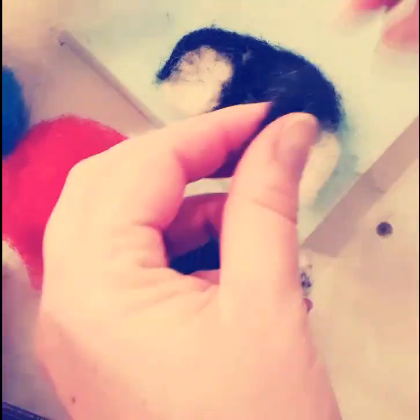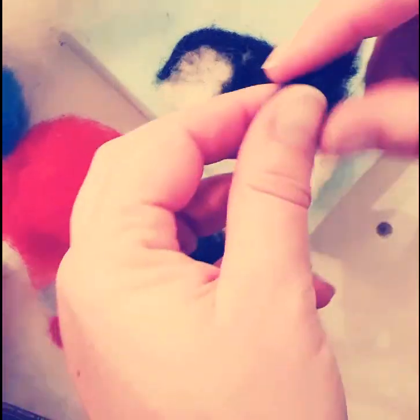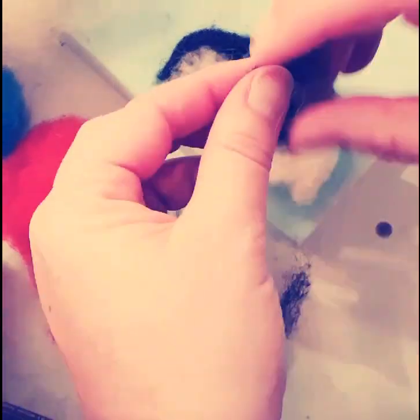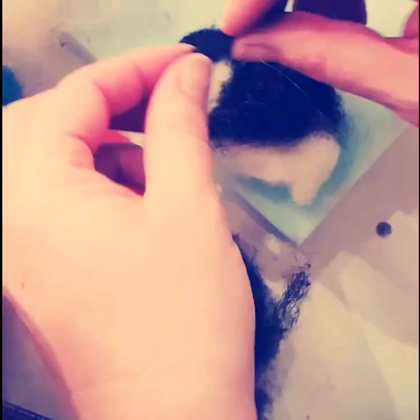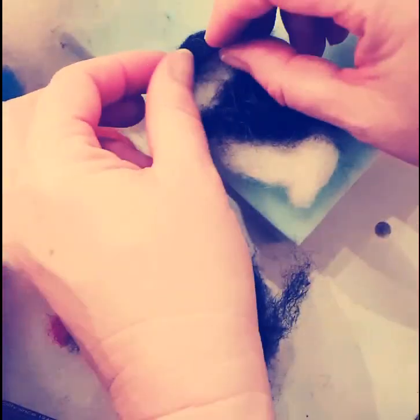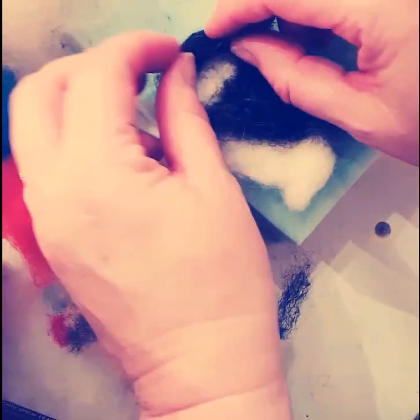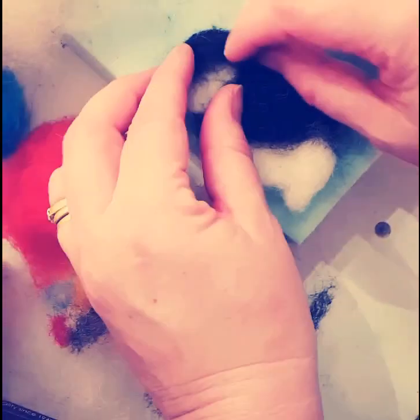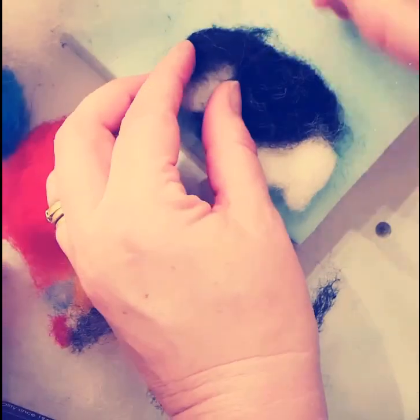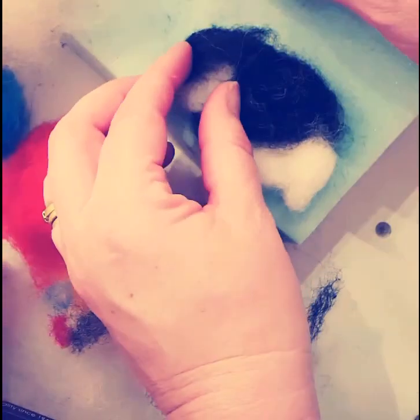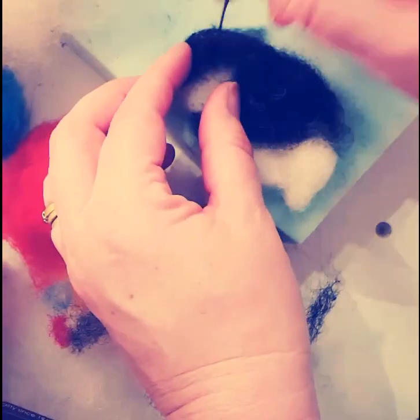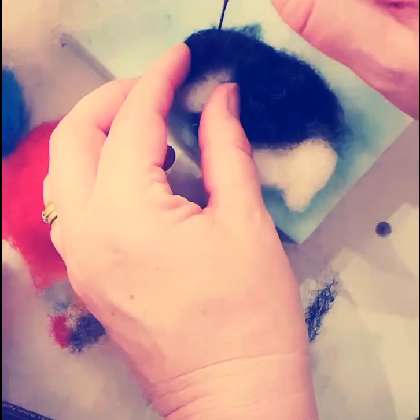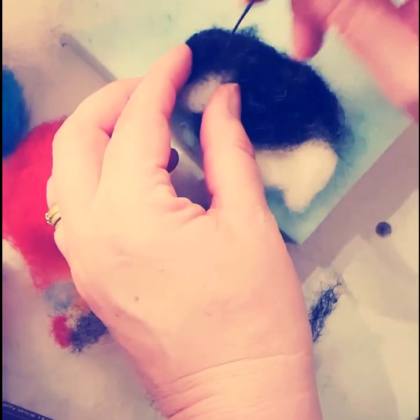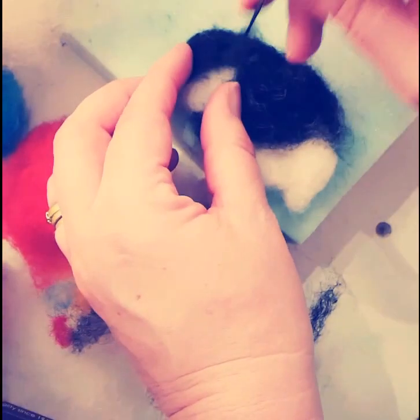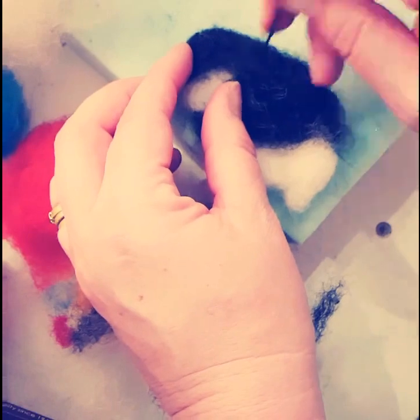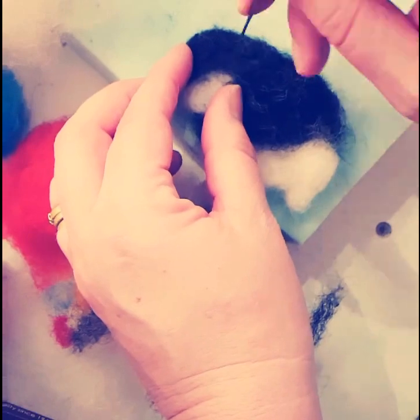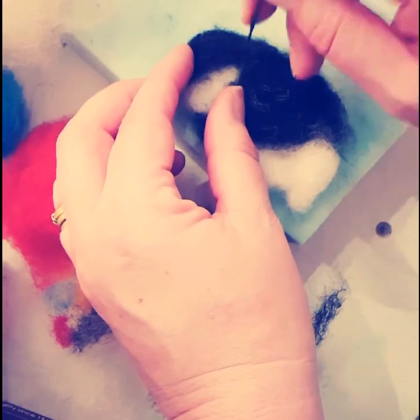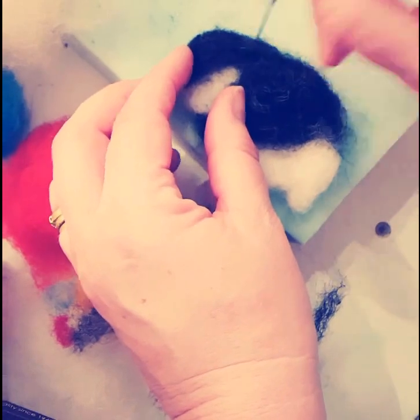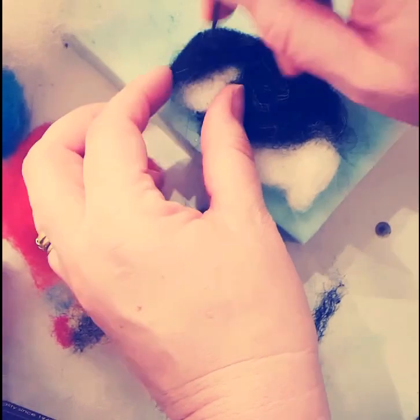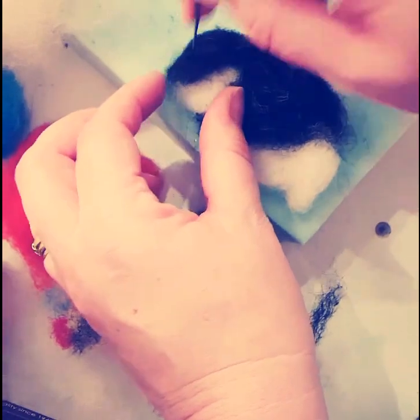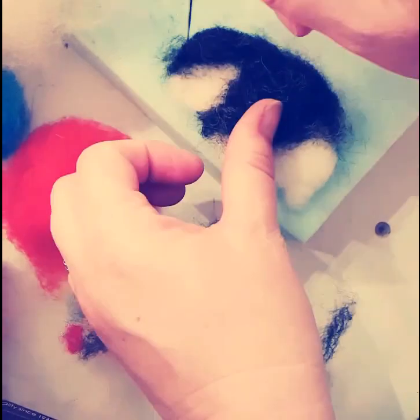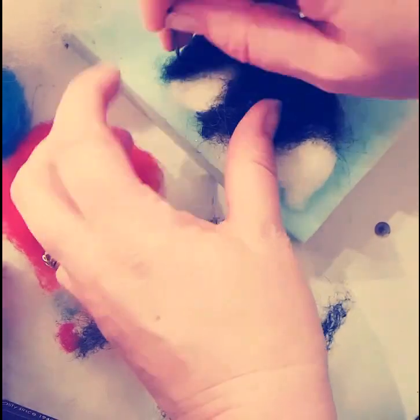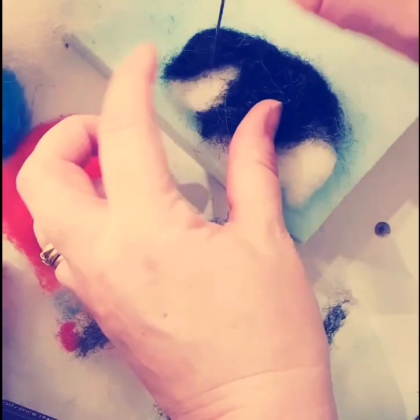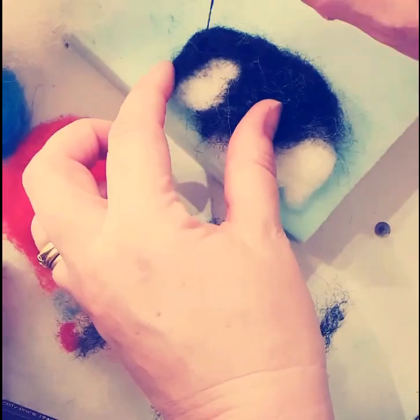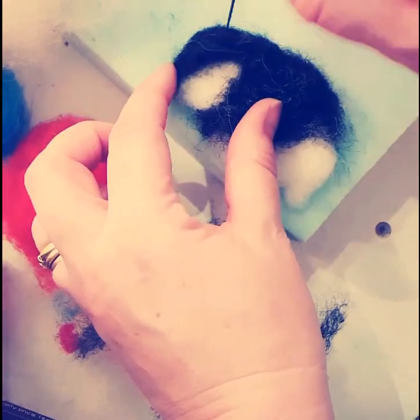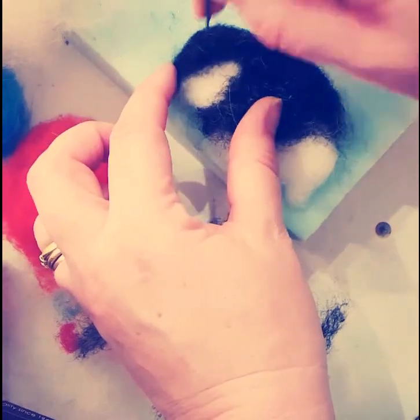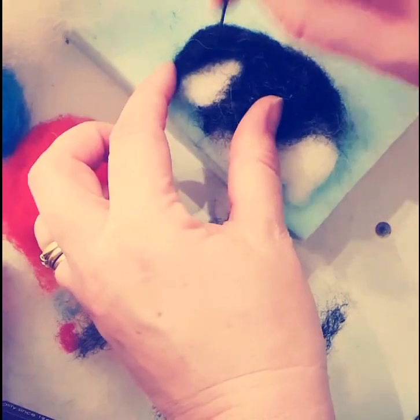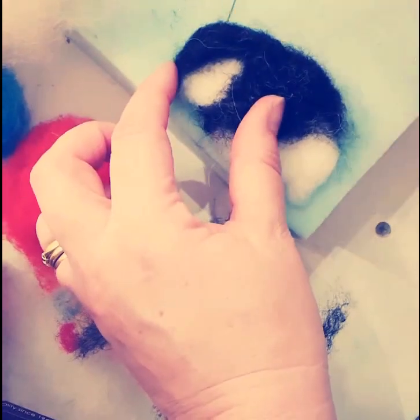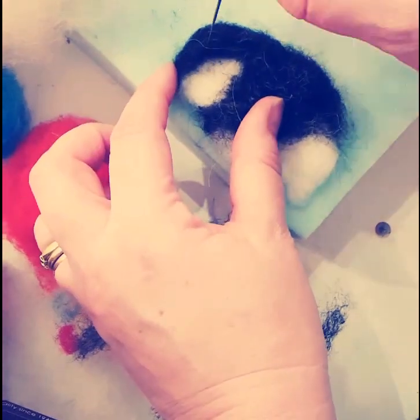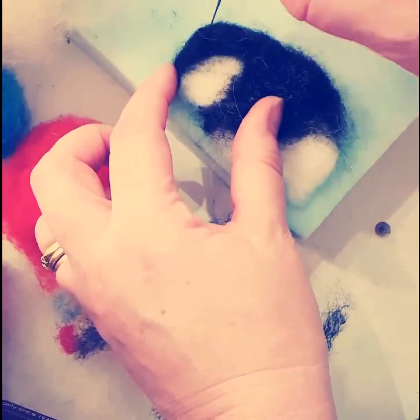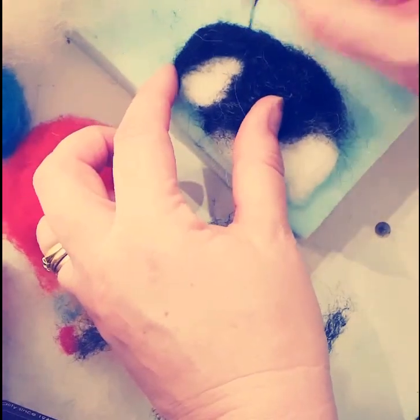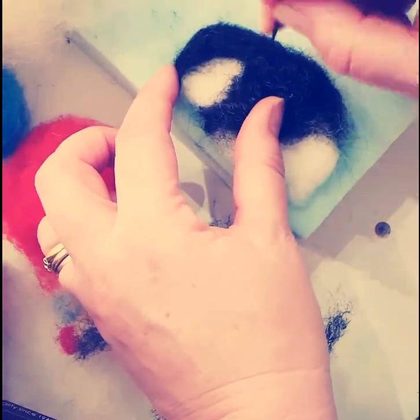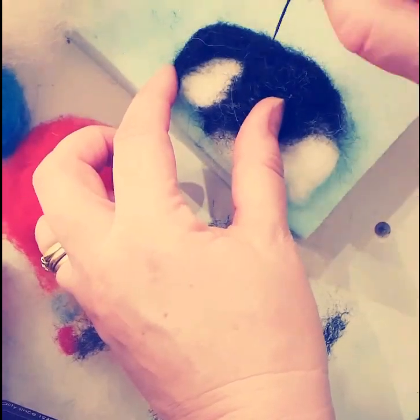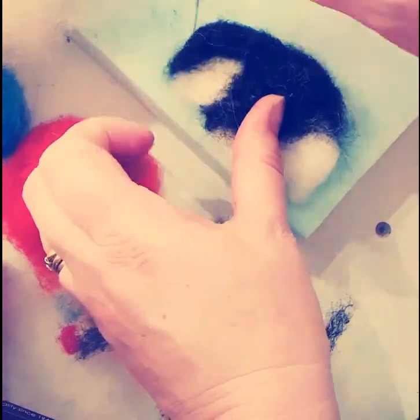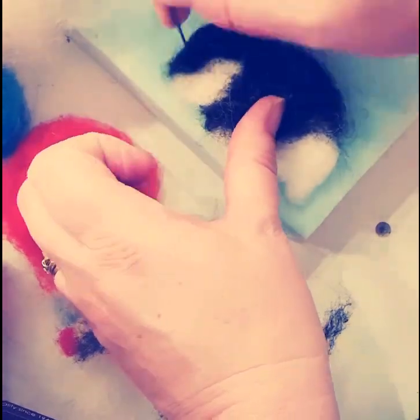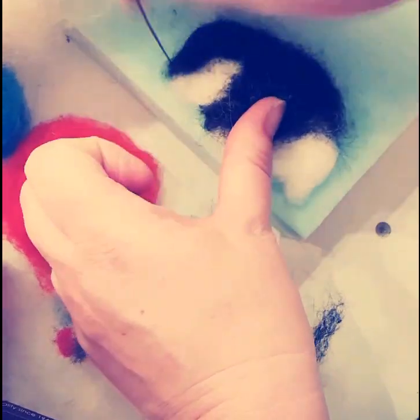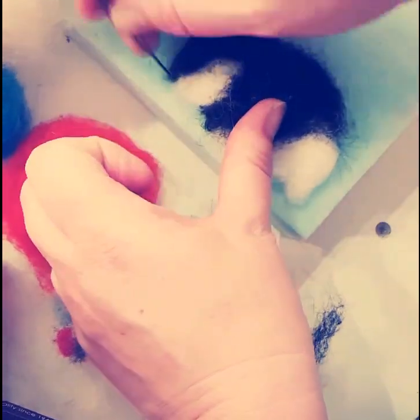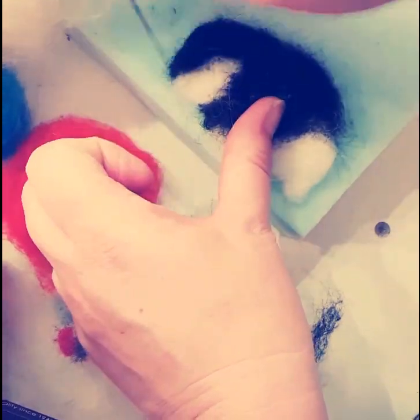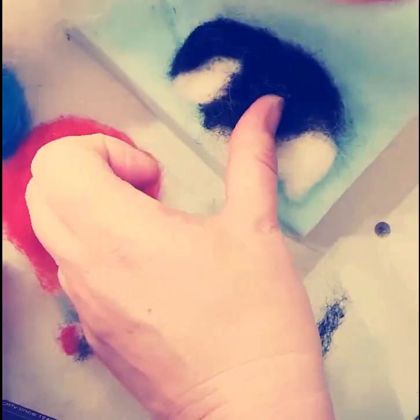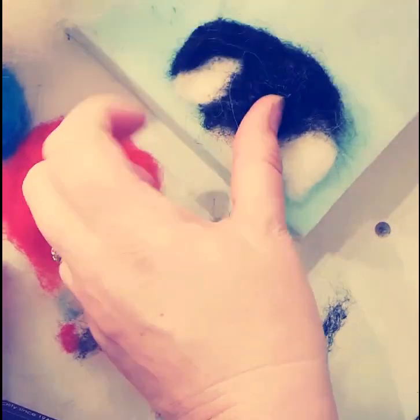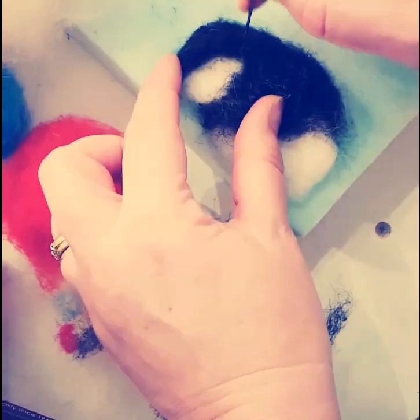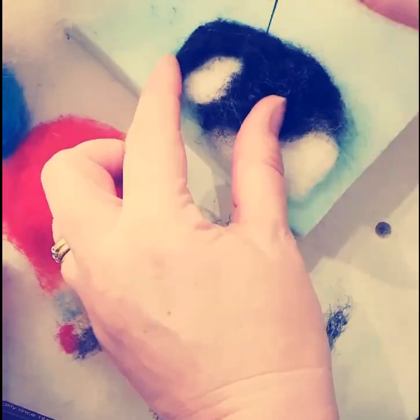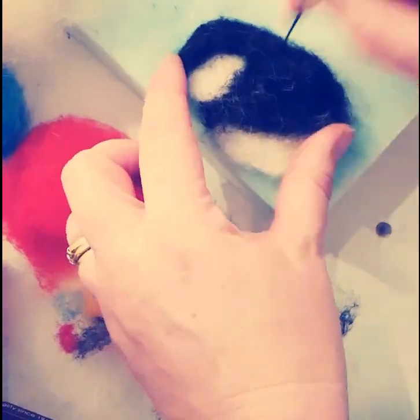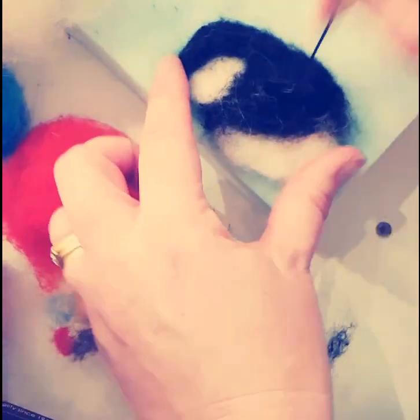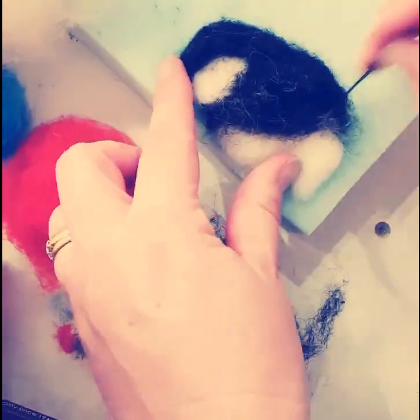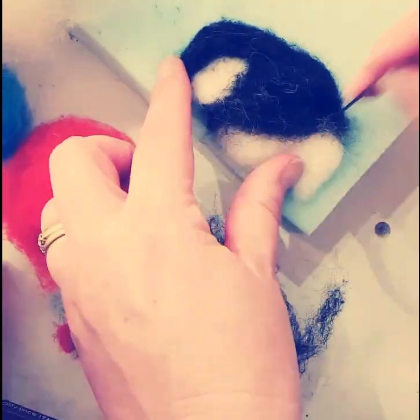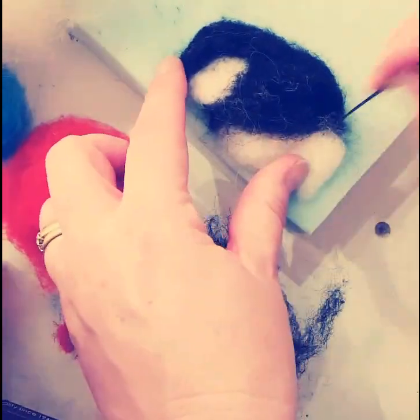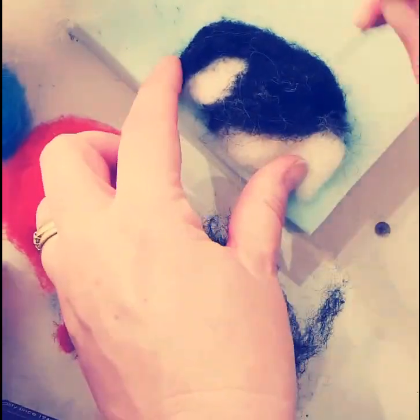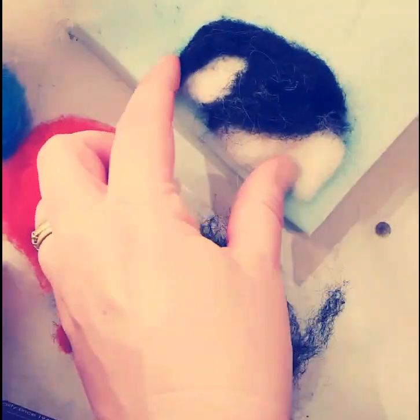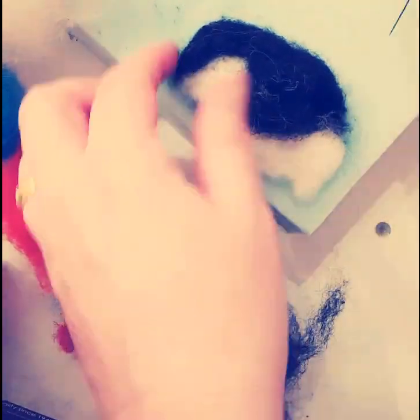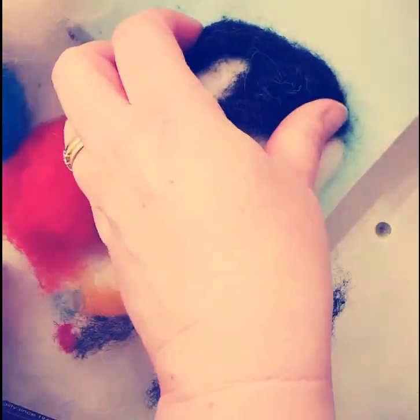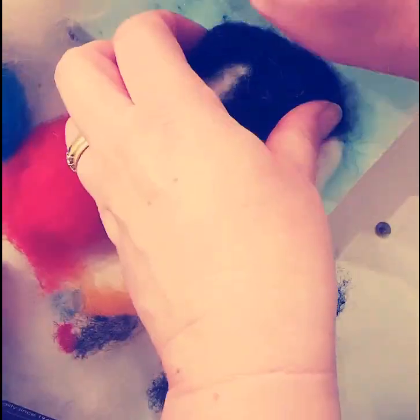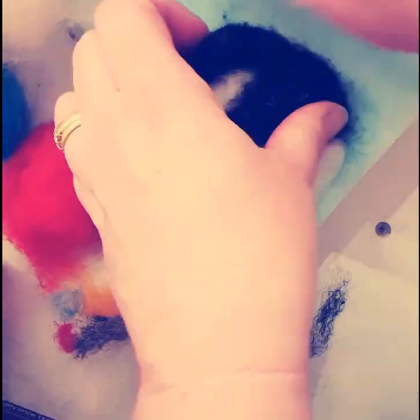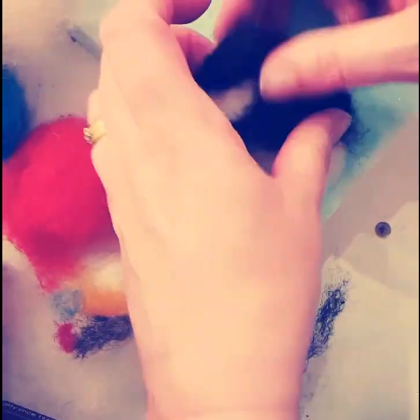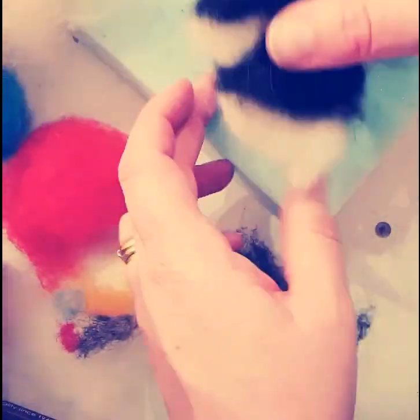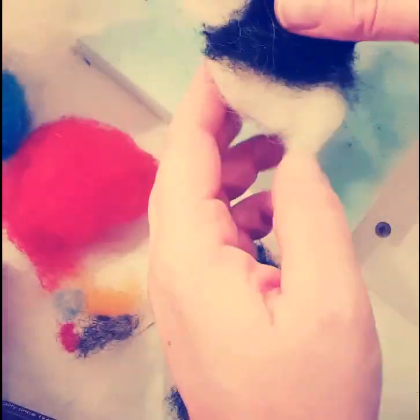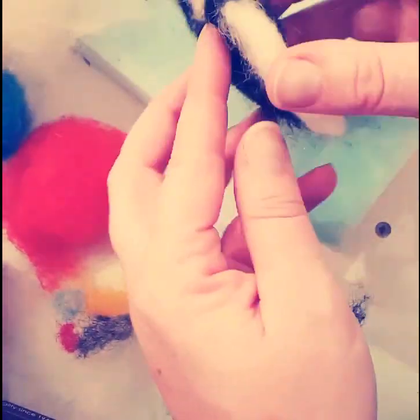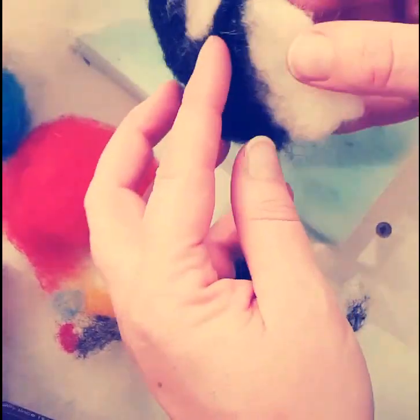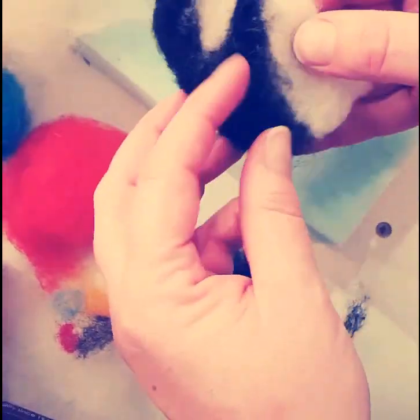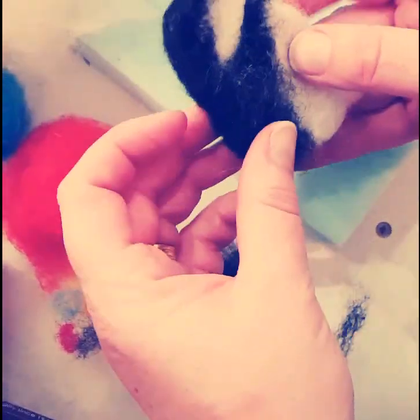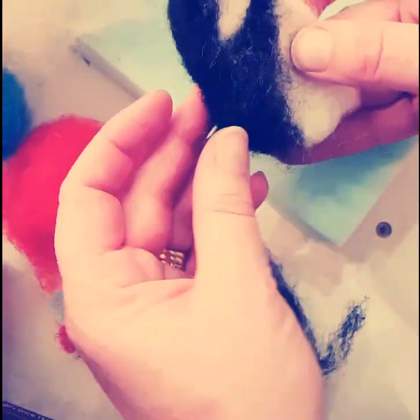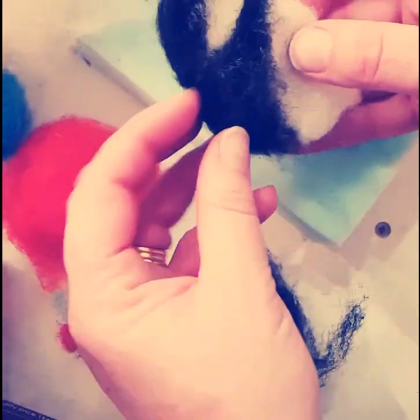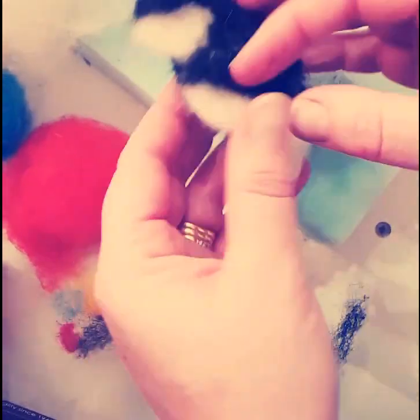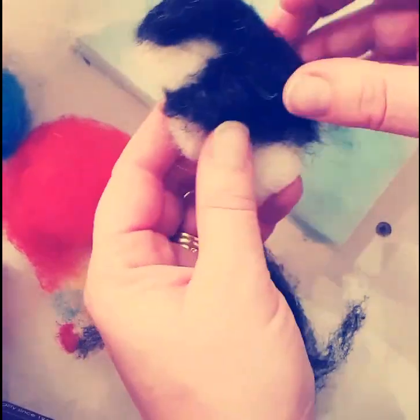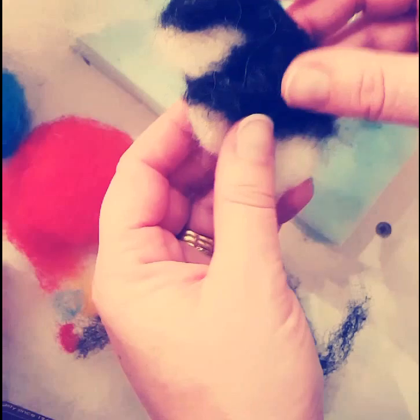There's a little bald patch there, so I'm just laying on another small piece of black wool and securing that in place with a few jabs.